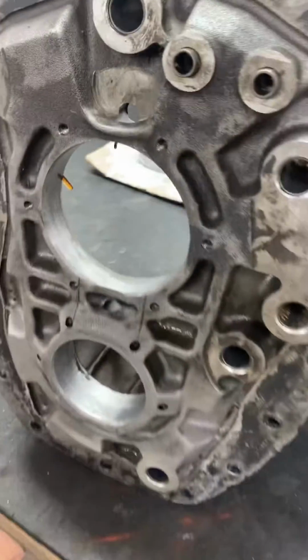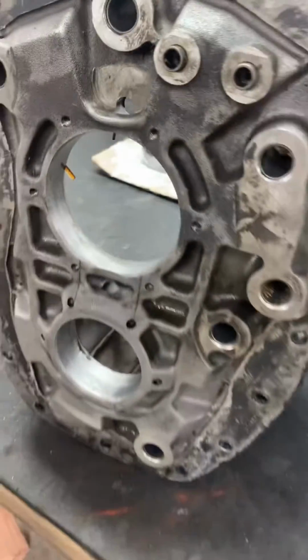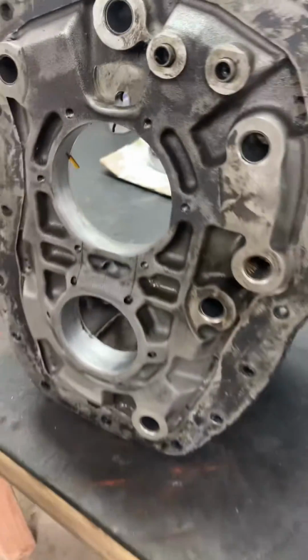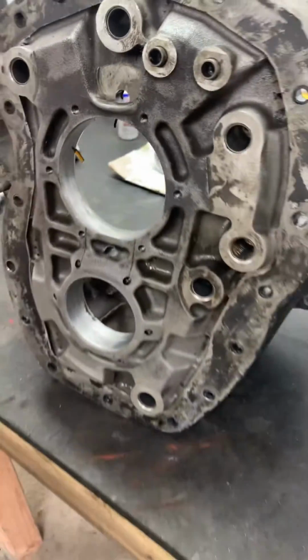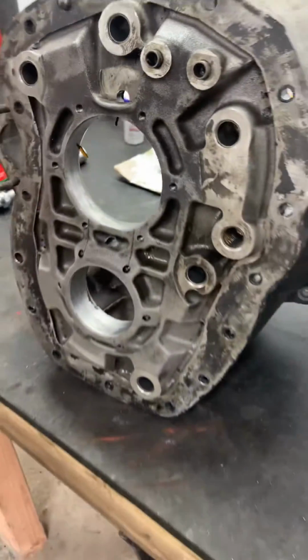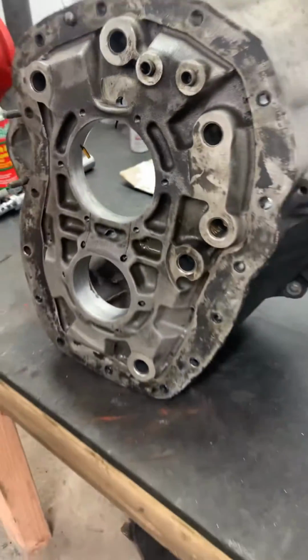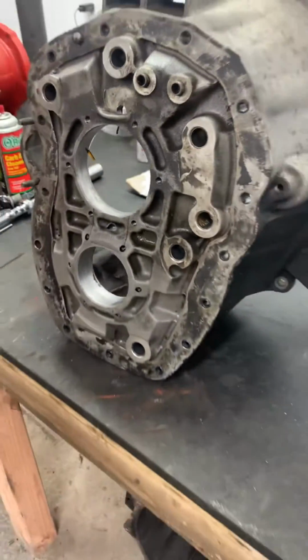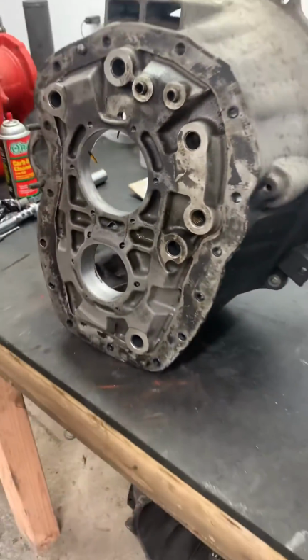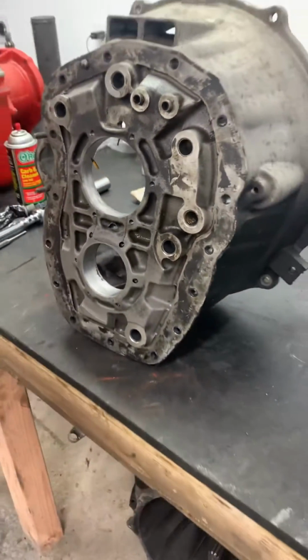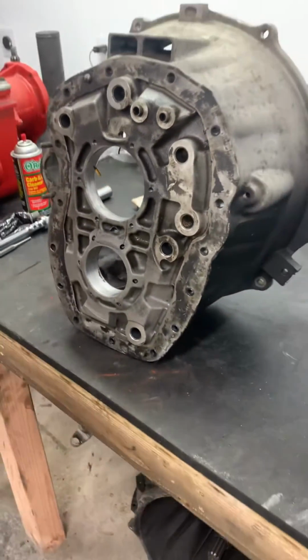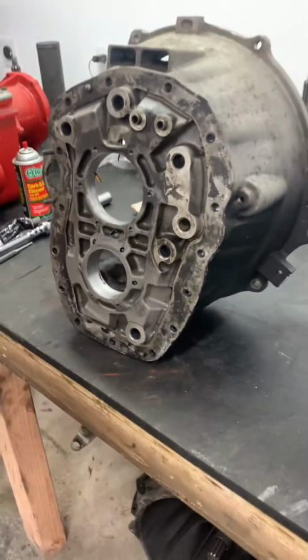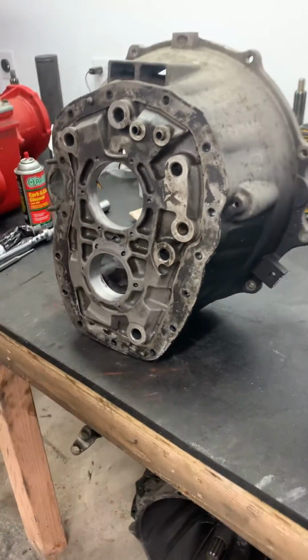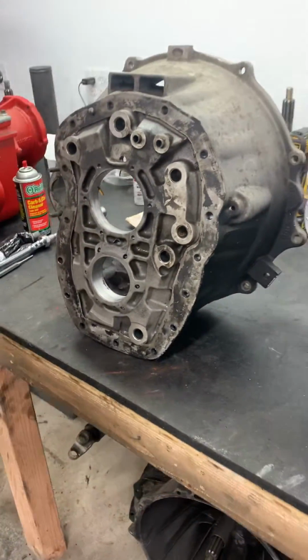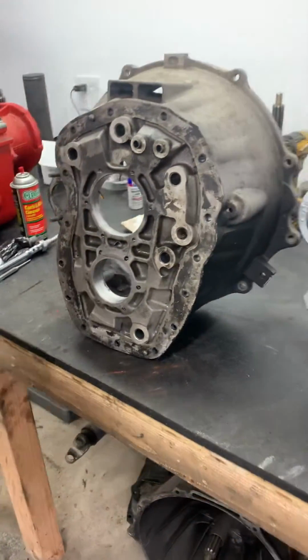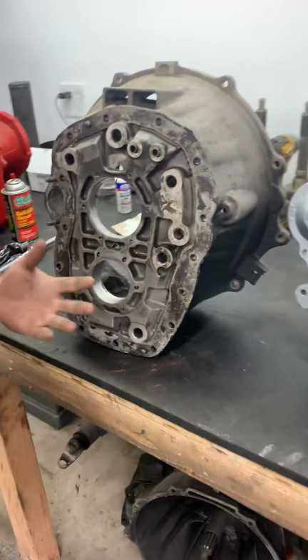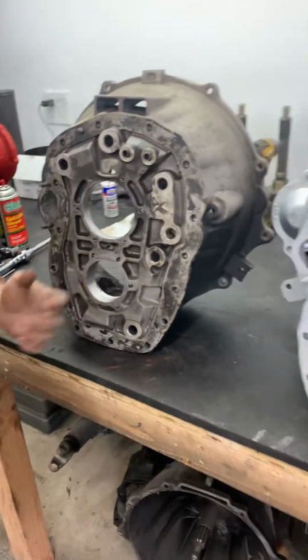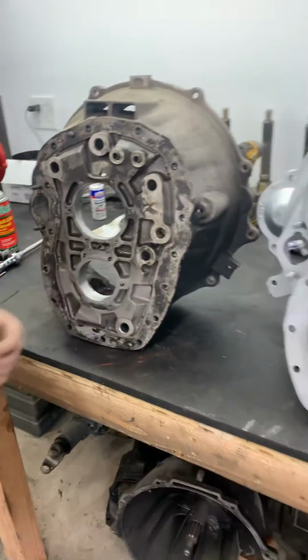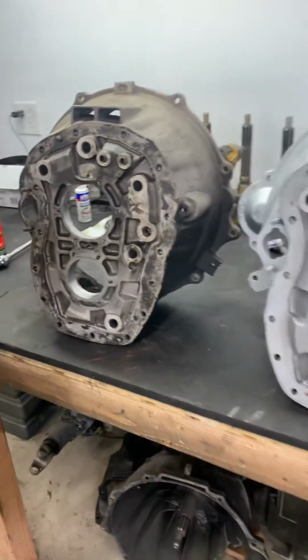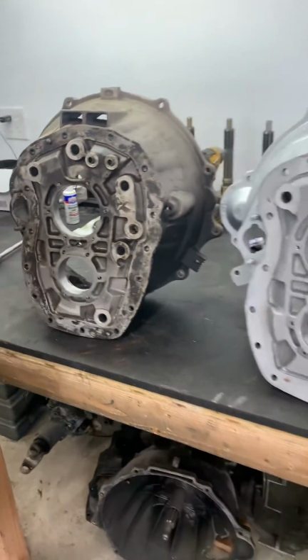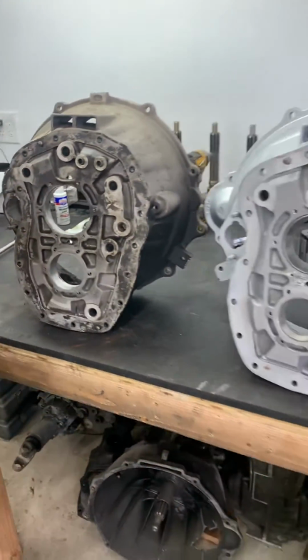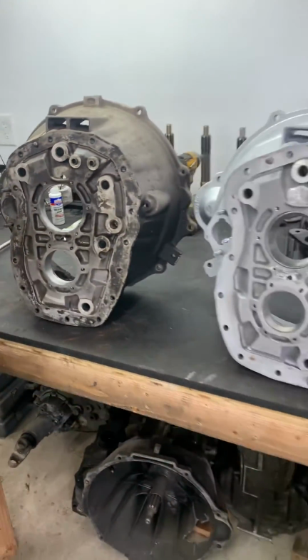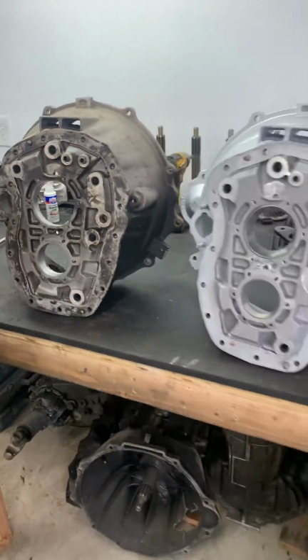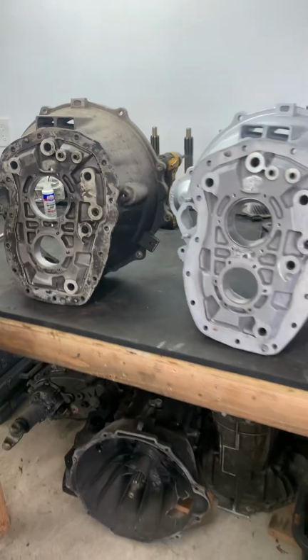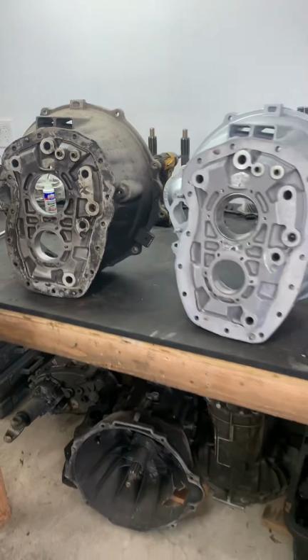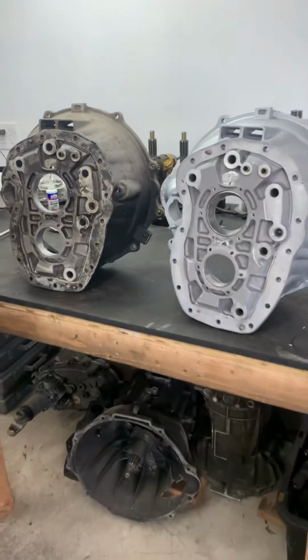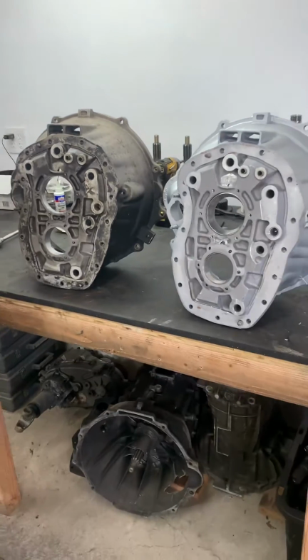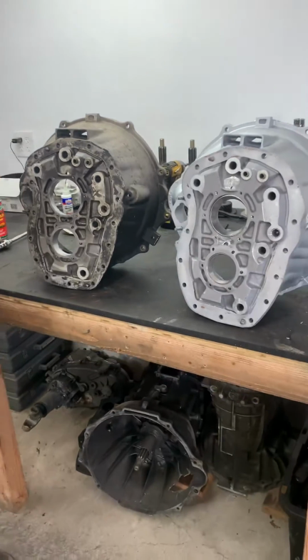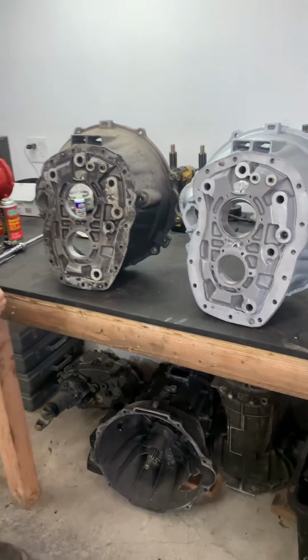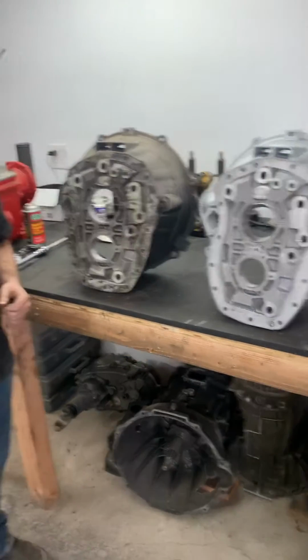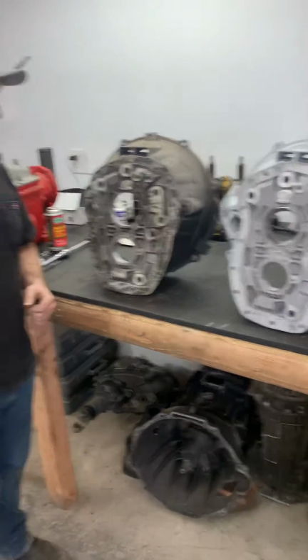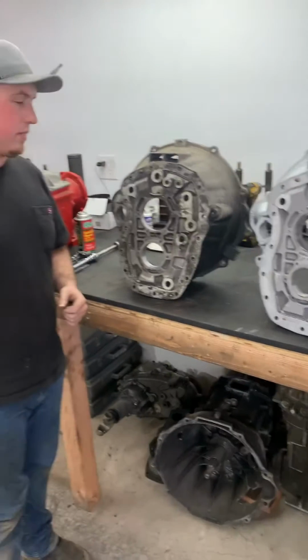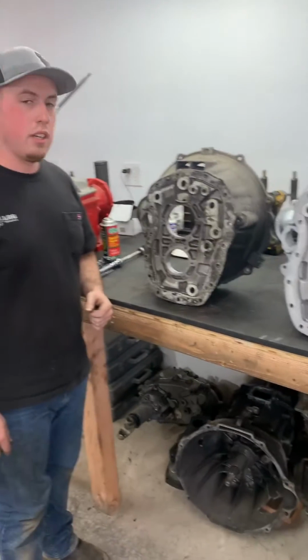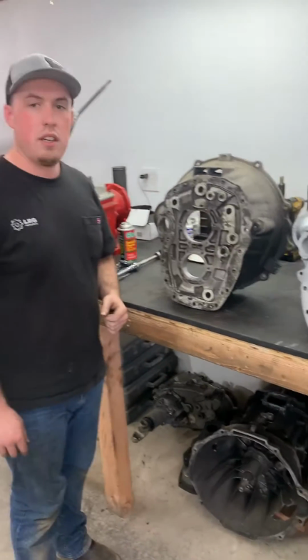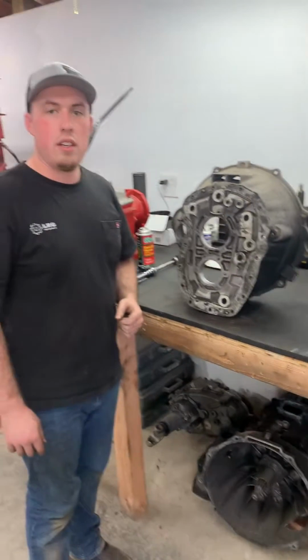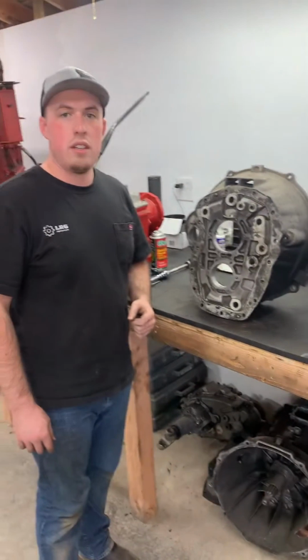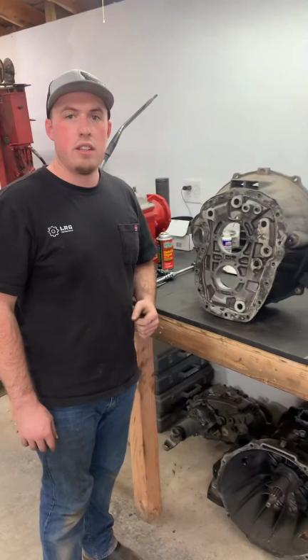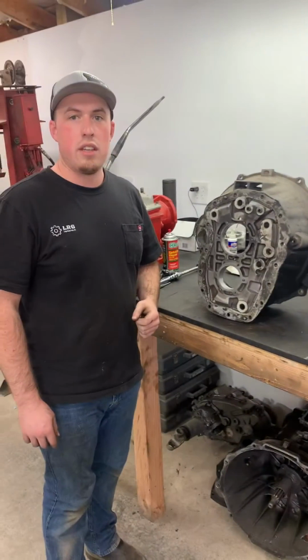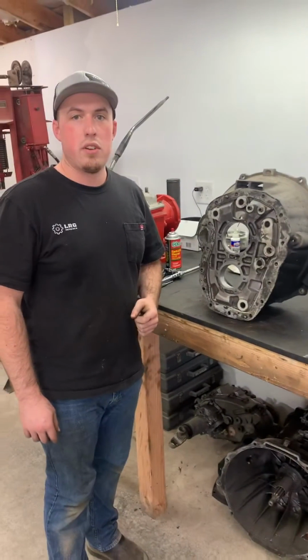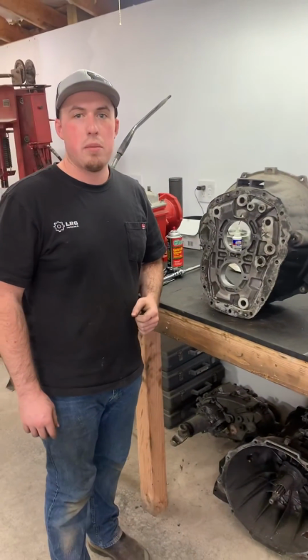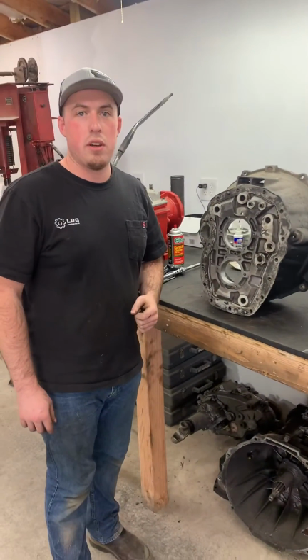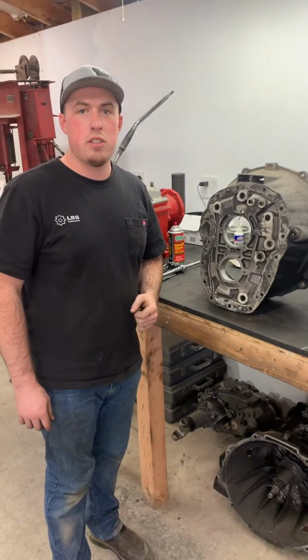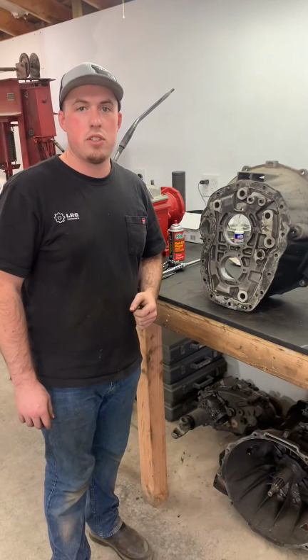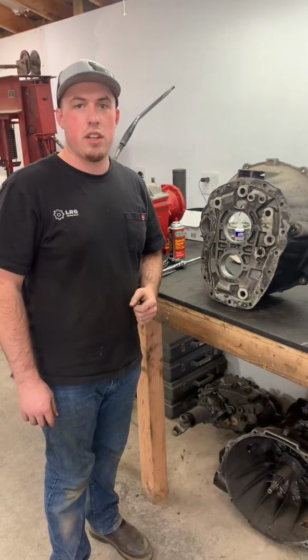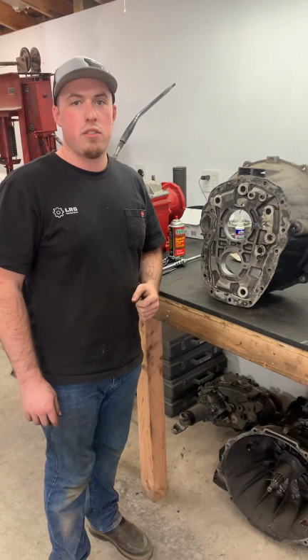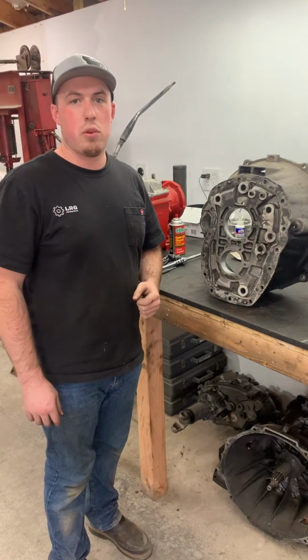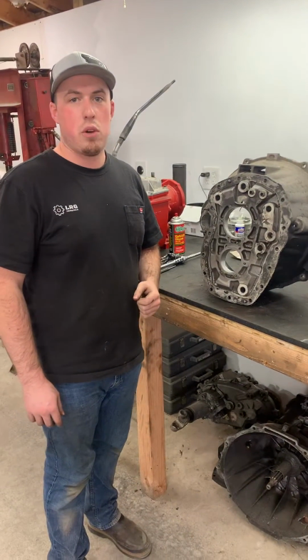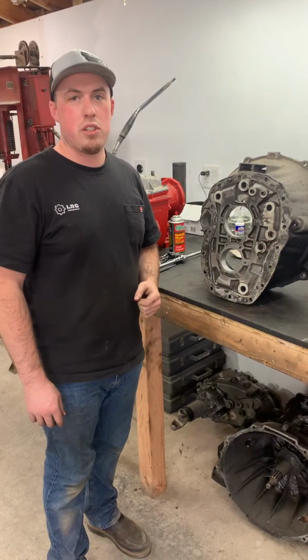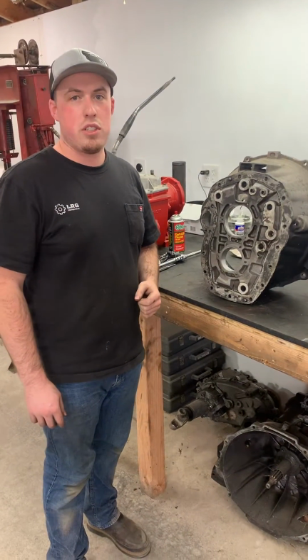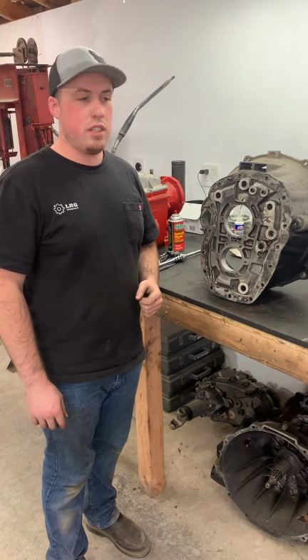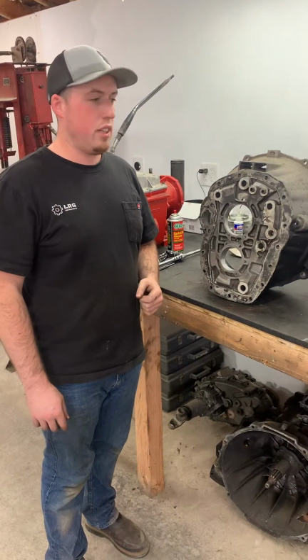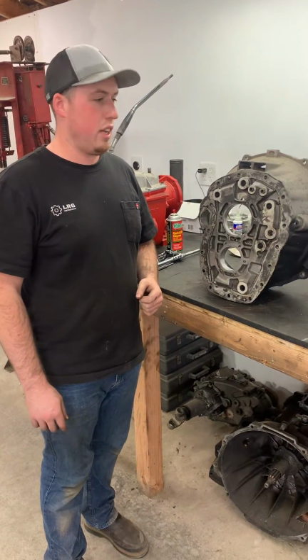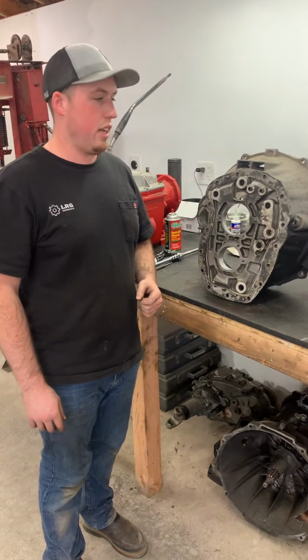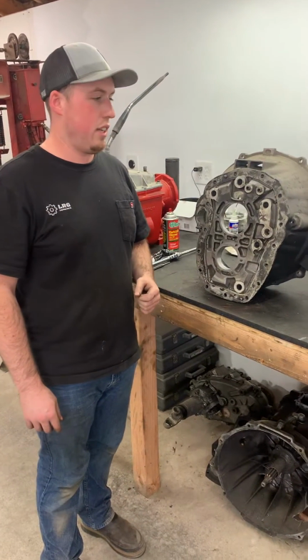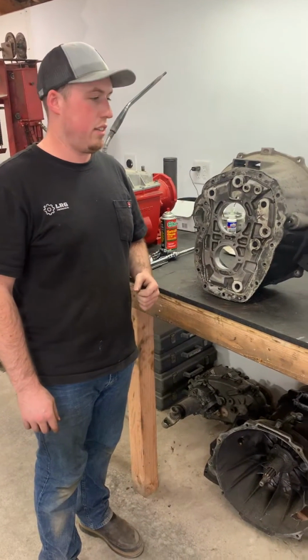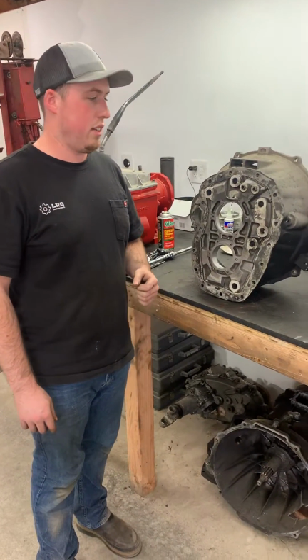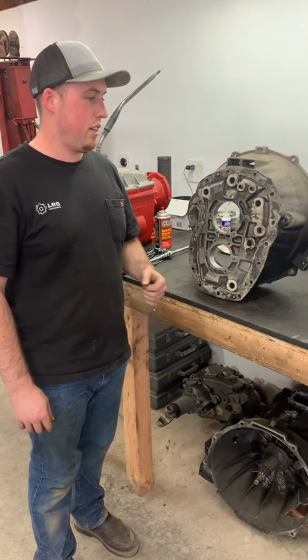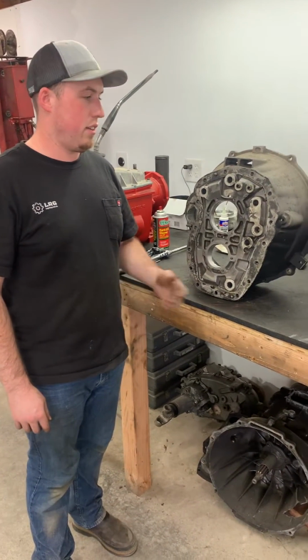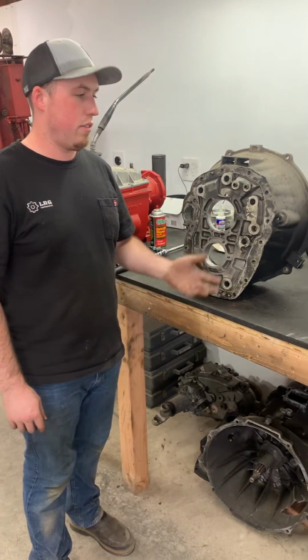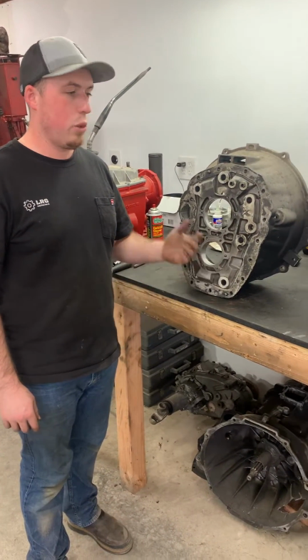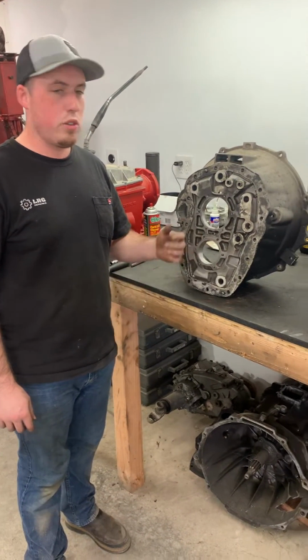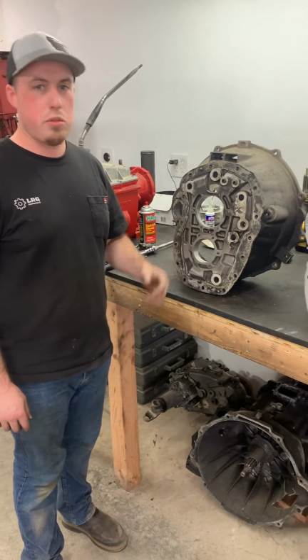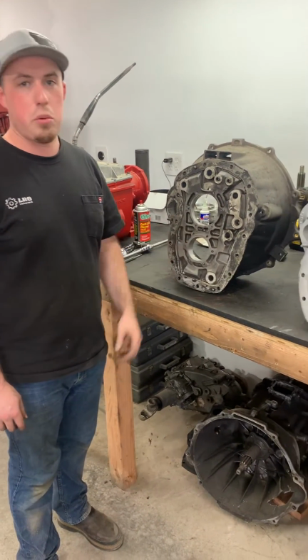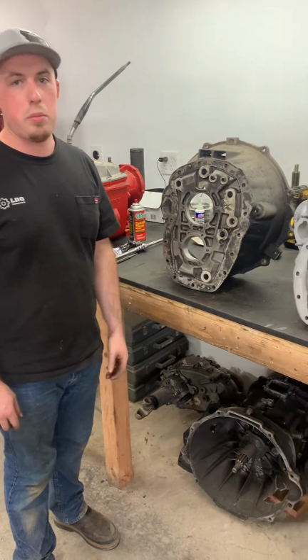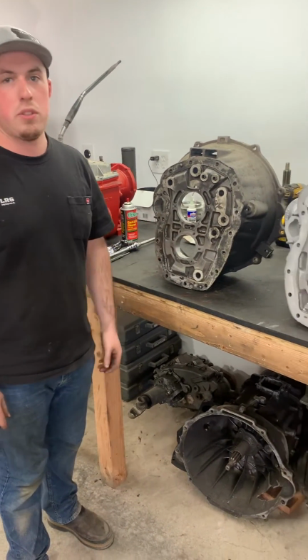That's one of the things we do here, so thank you very much for watching and follow us for more builds.